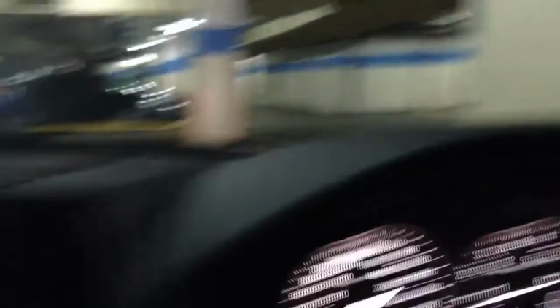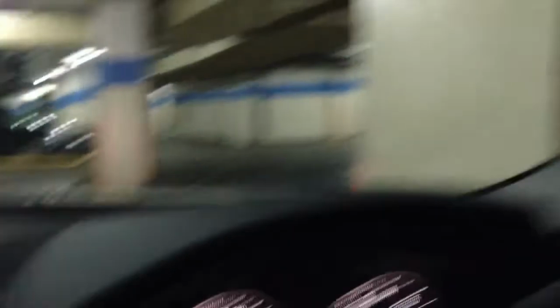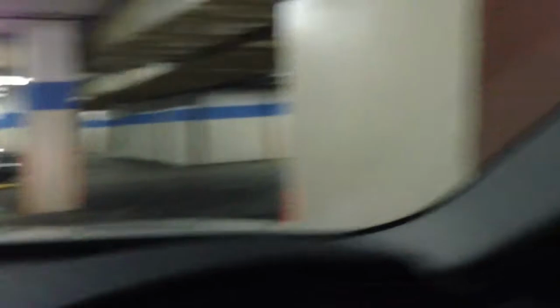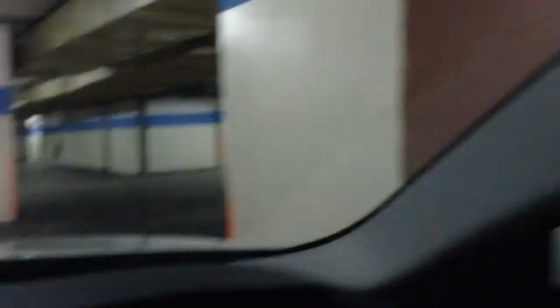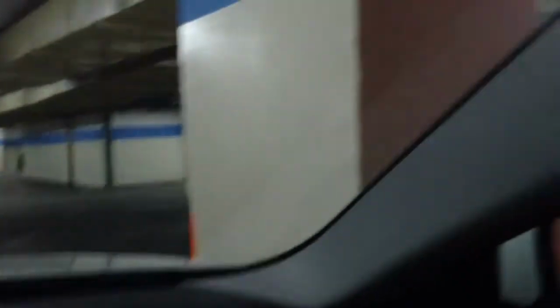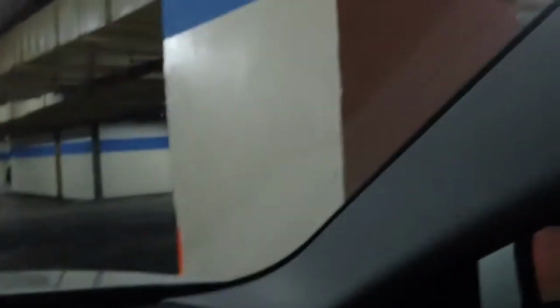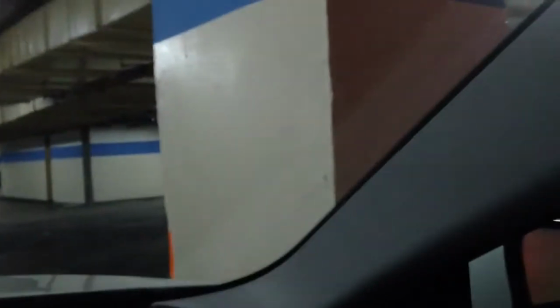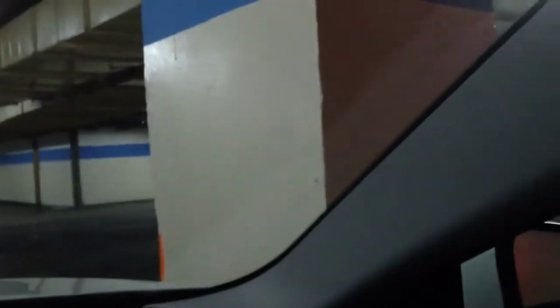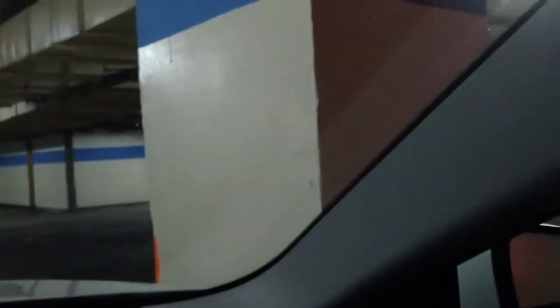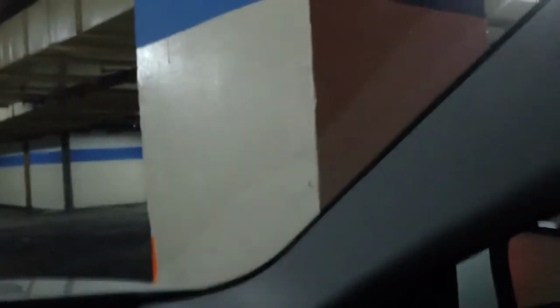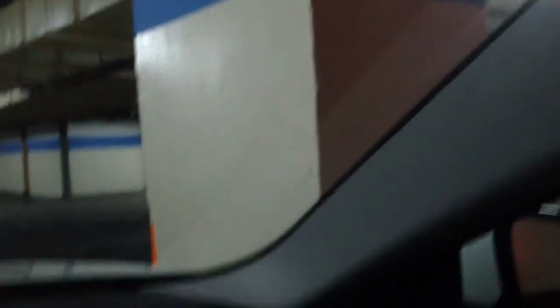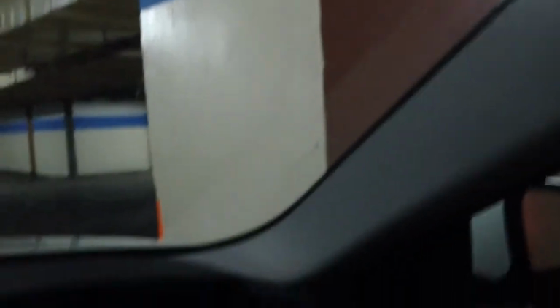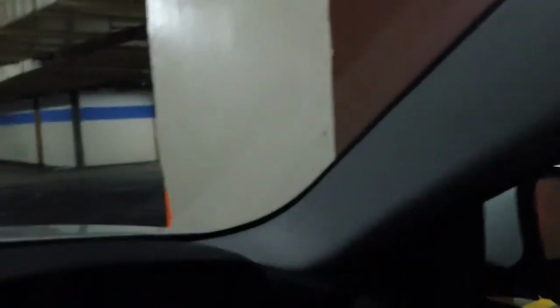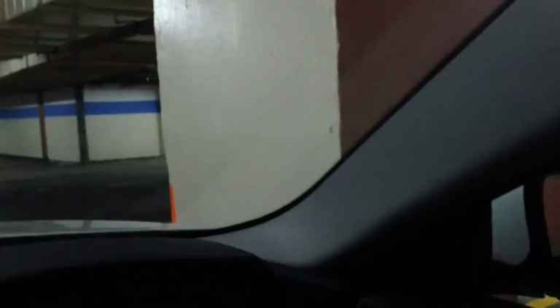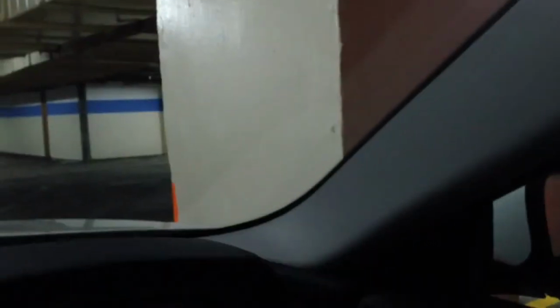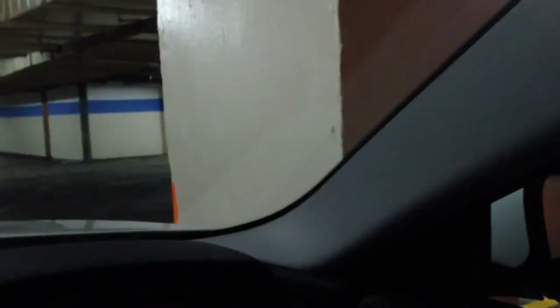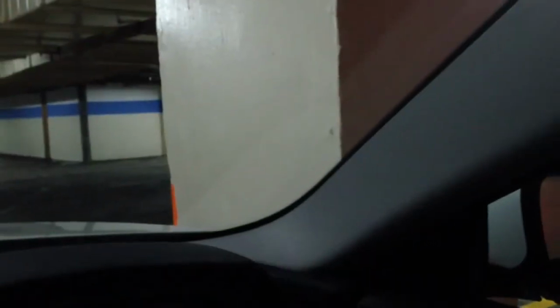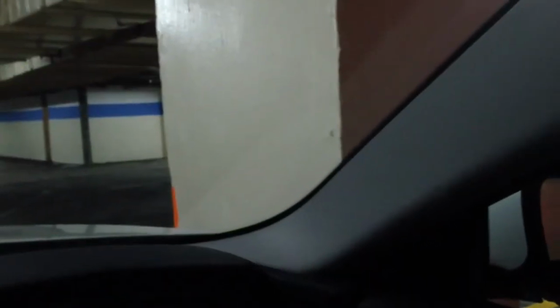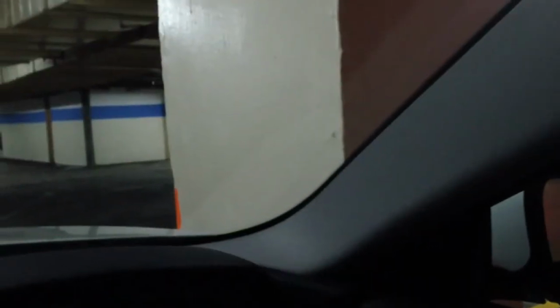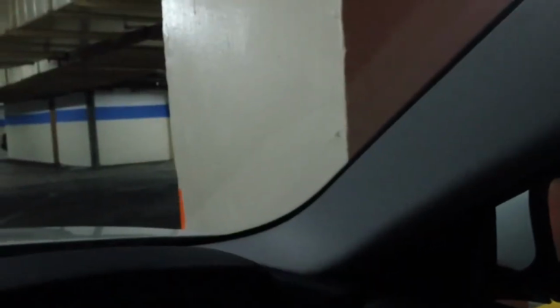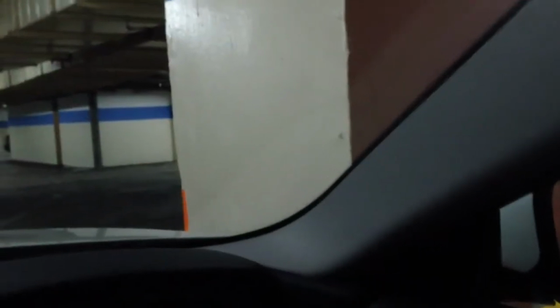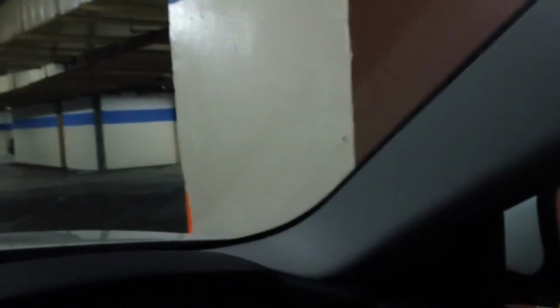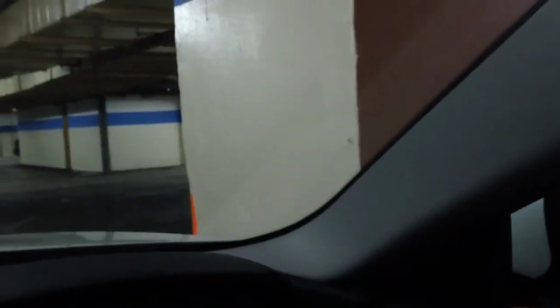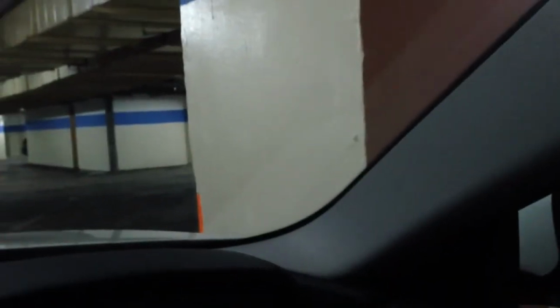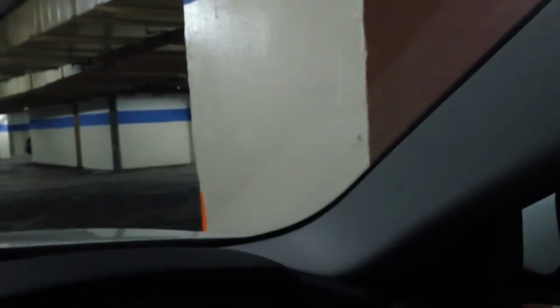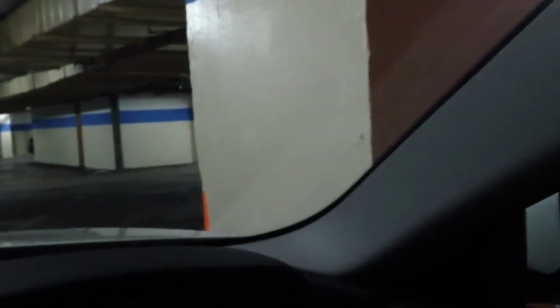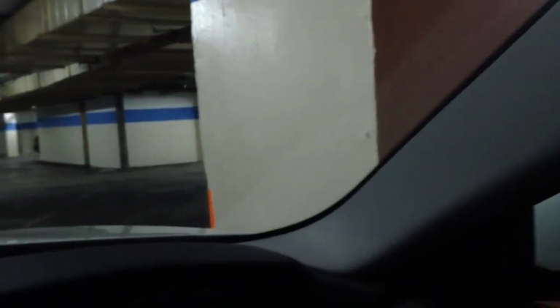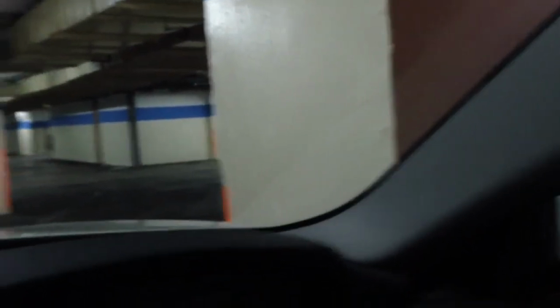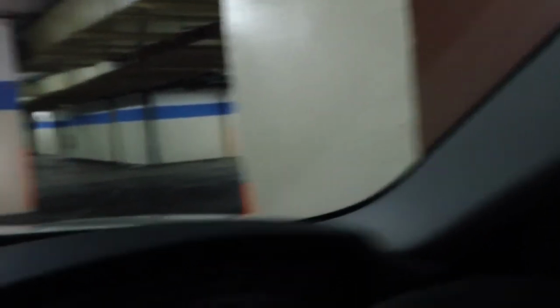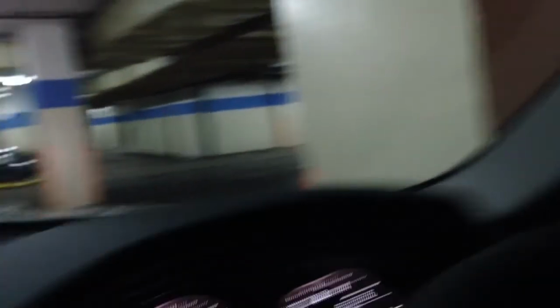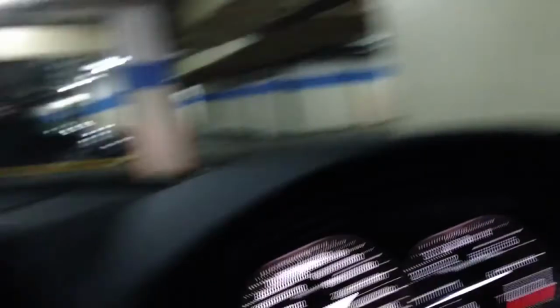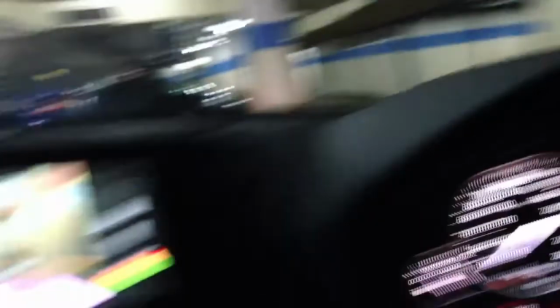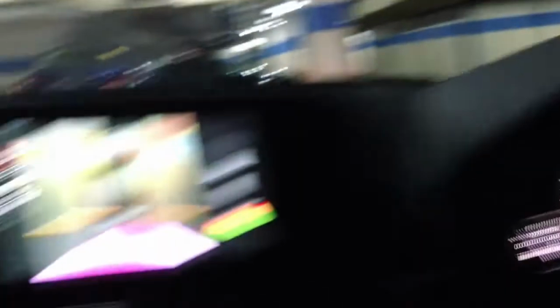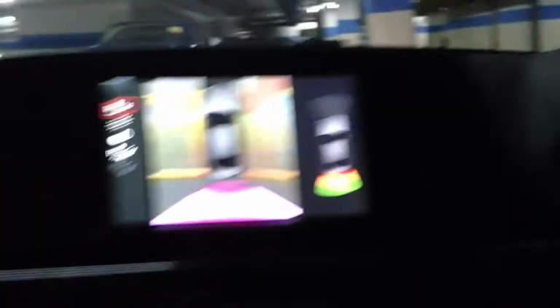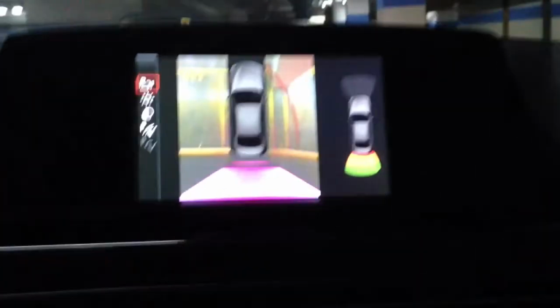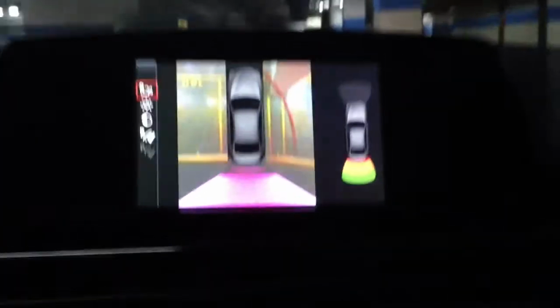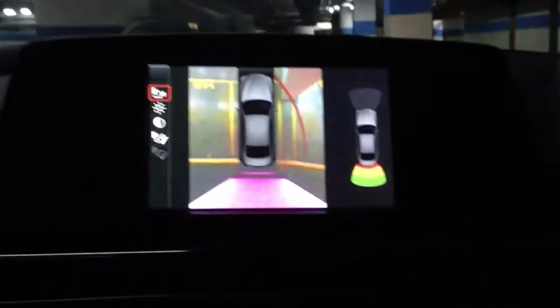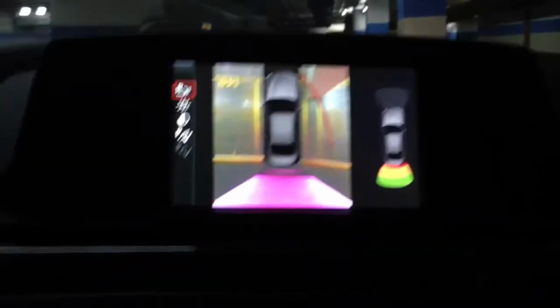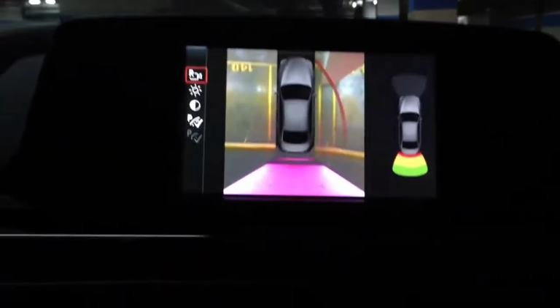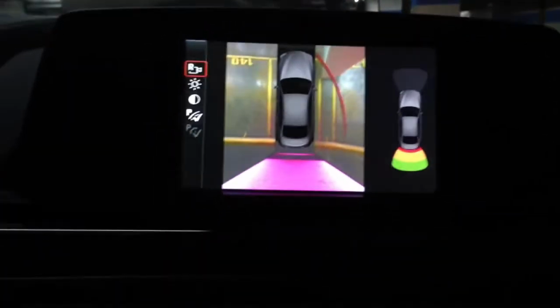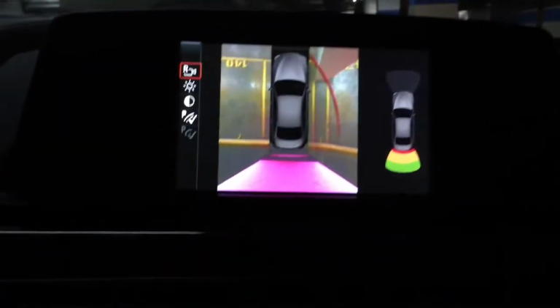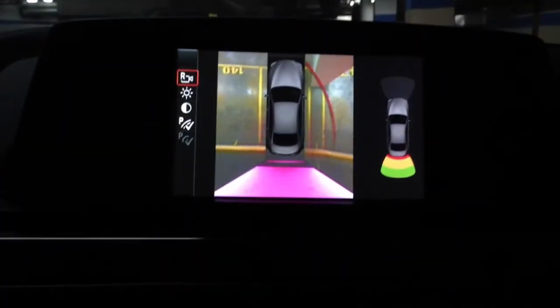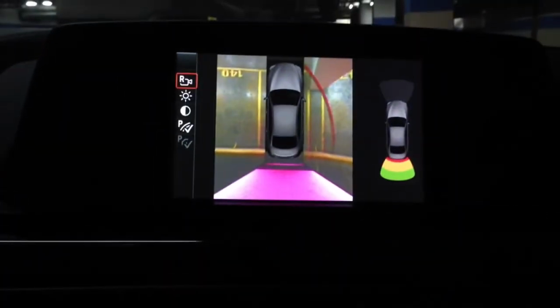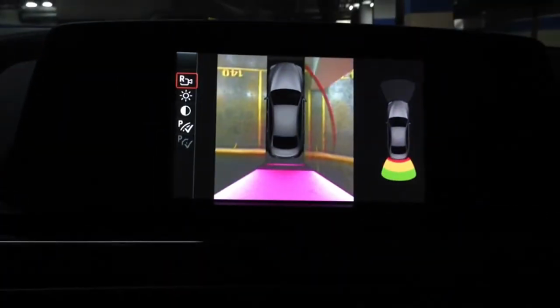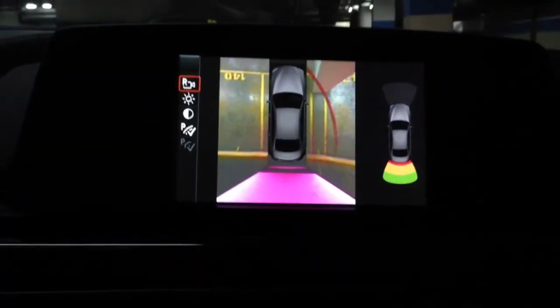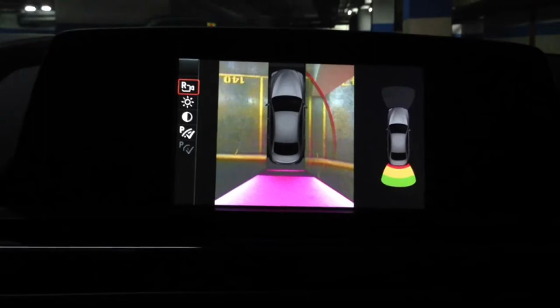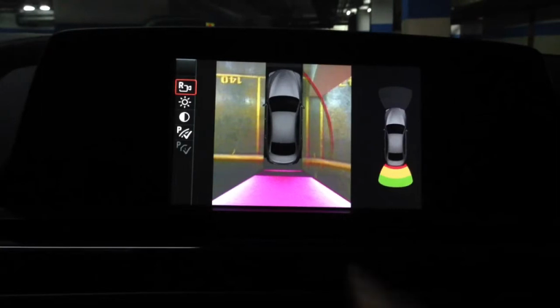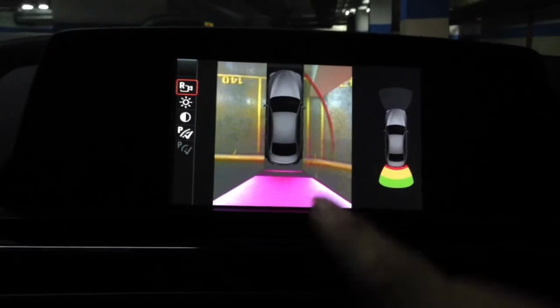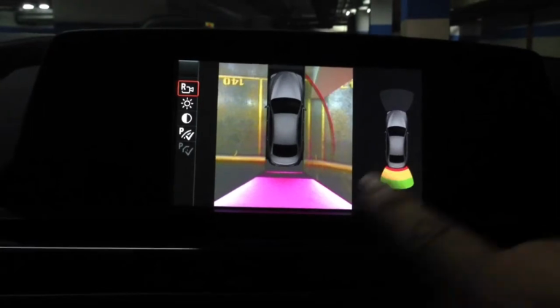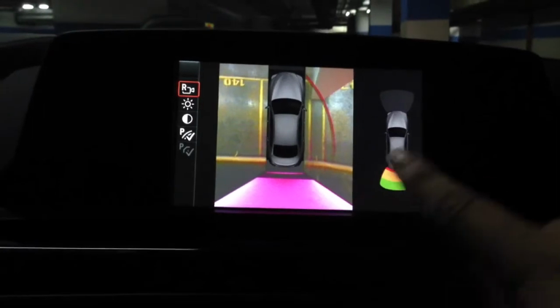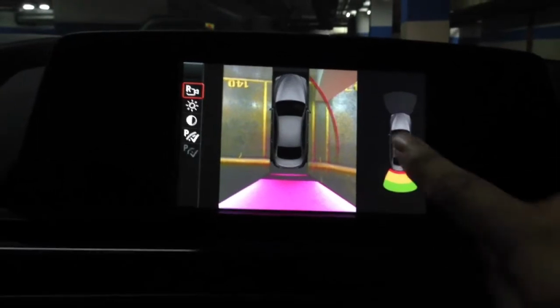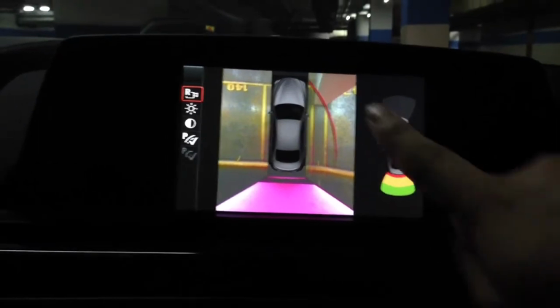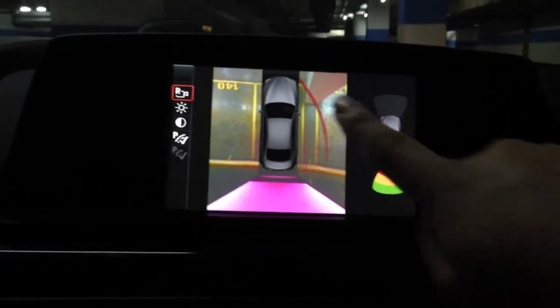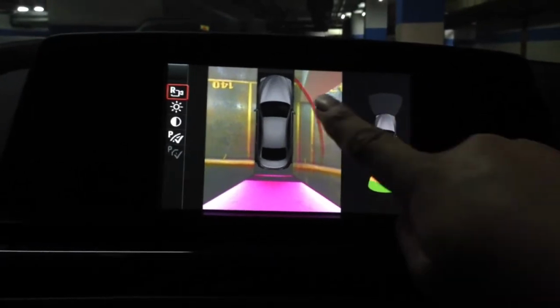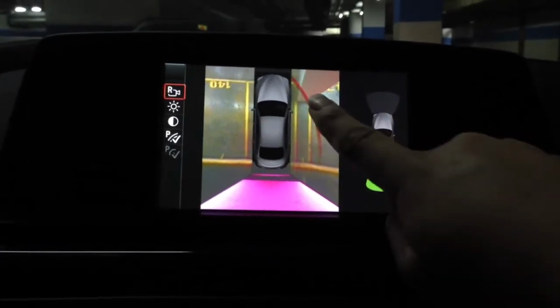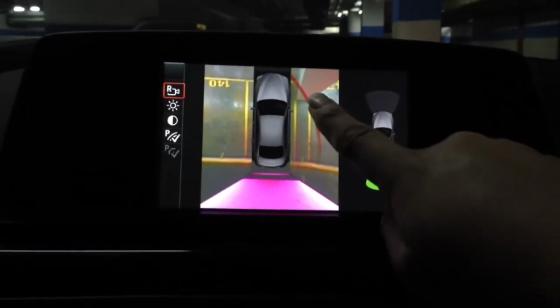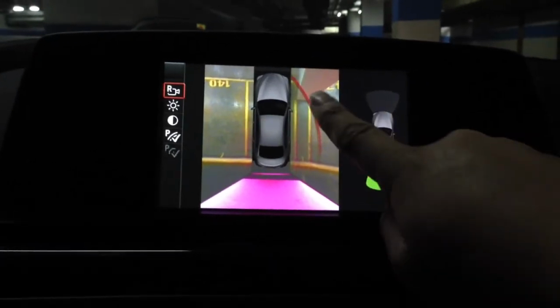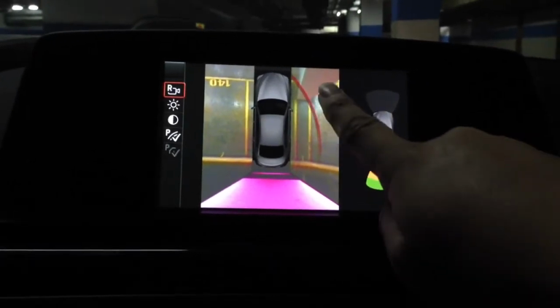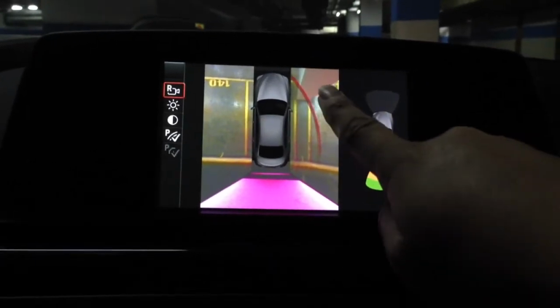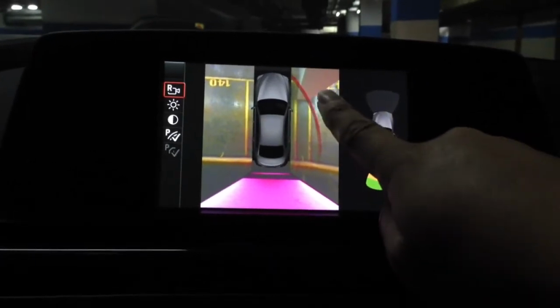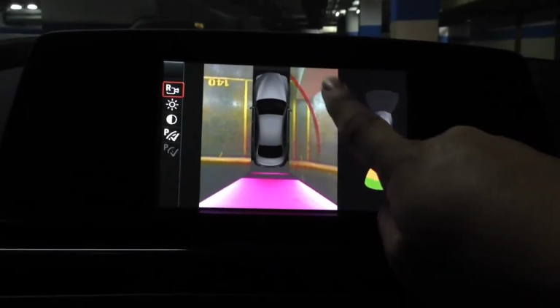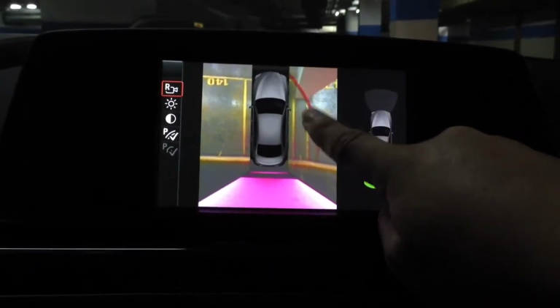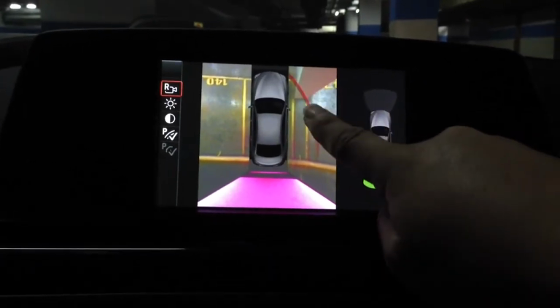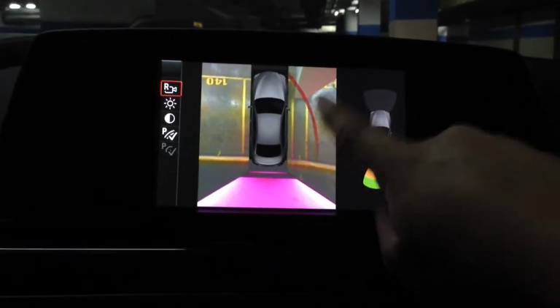Ok, there is a pillar on our right hand side. So, inside this top view, you see there is a pillar here.